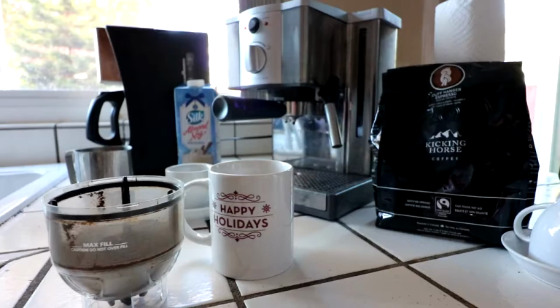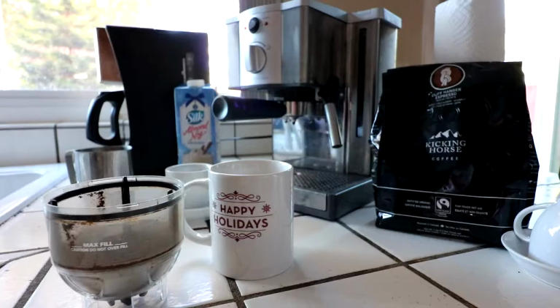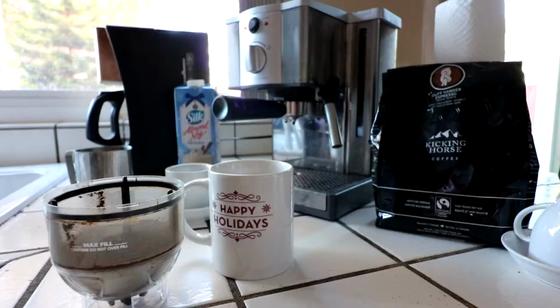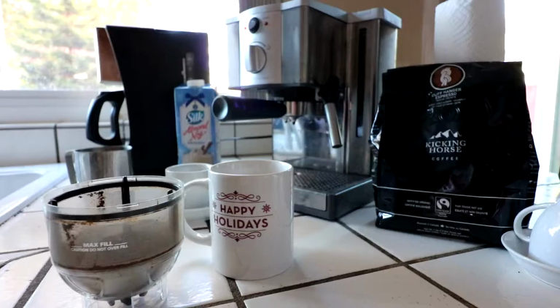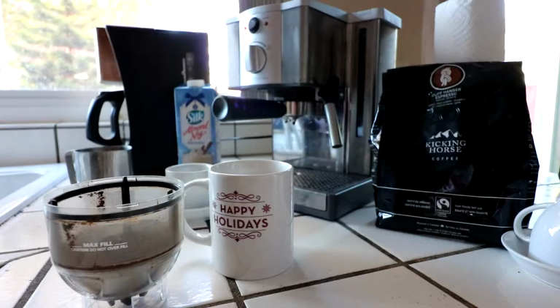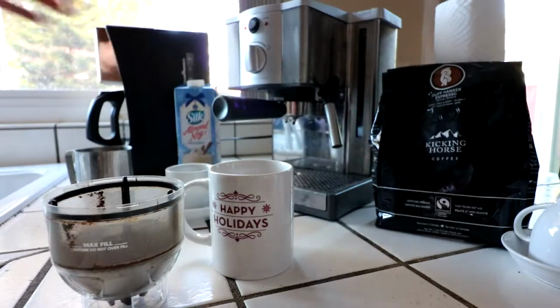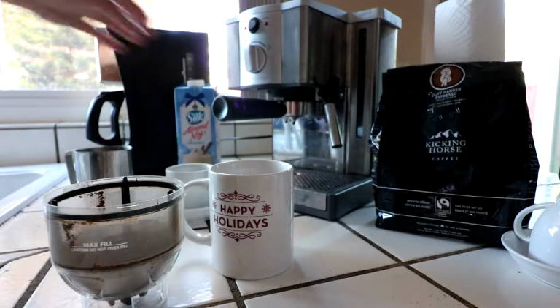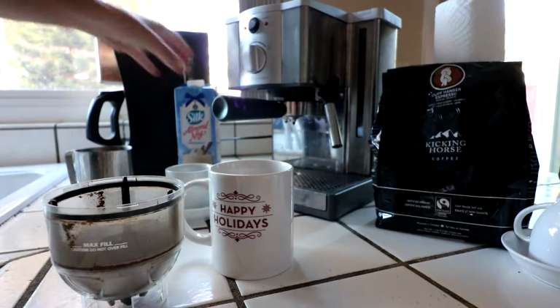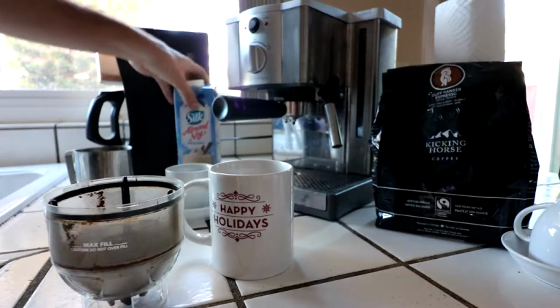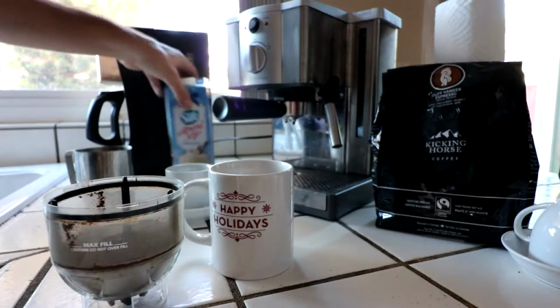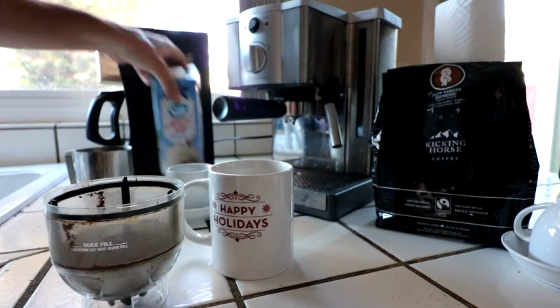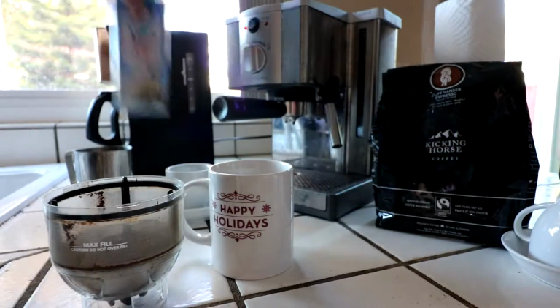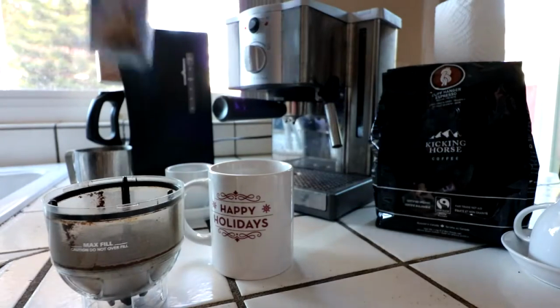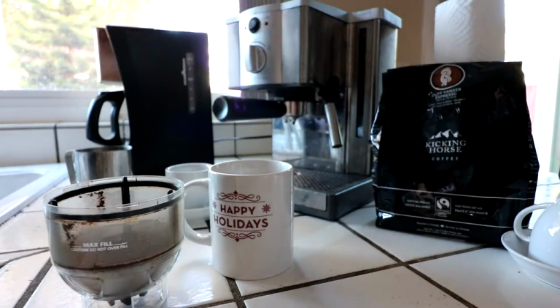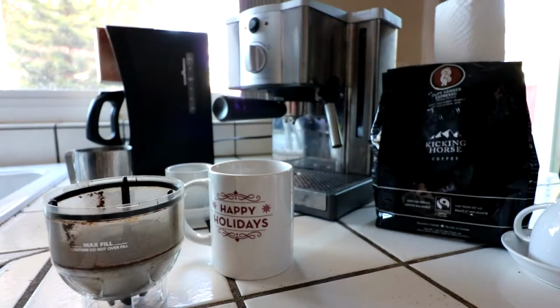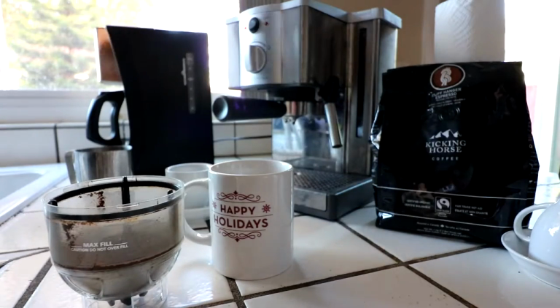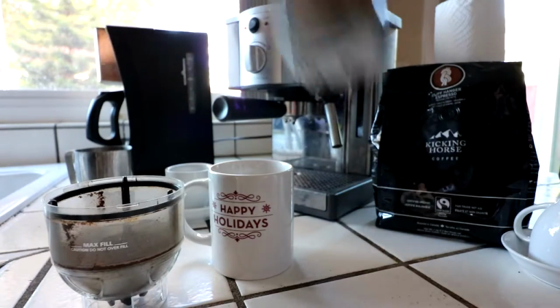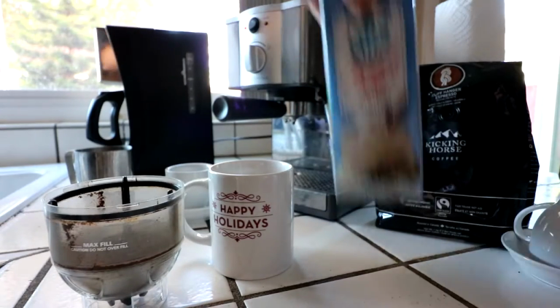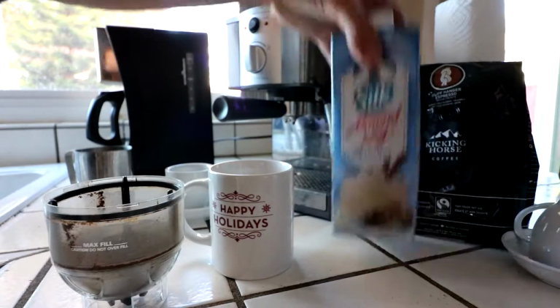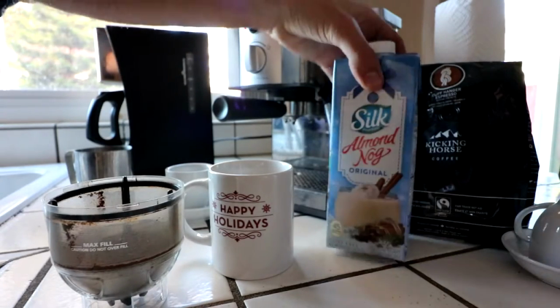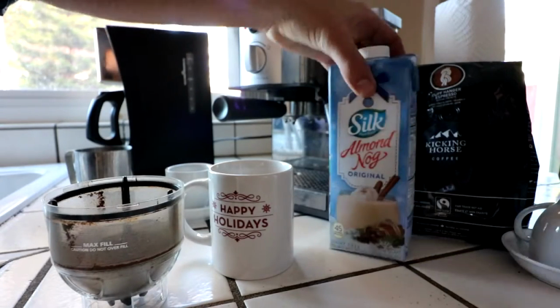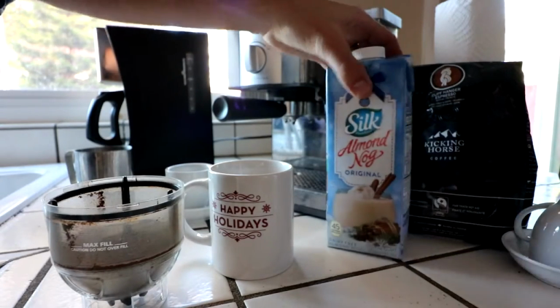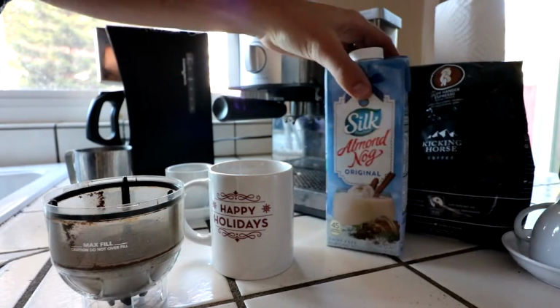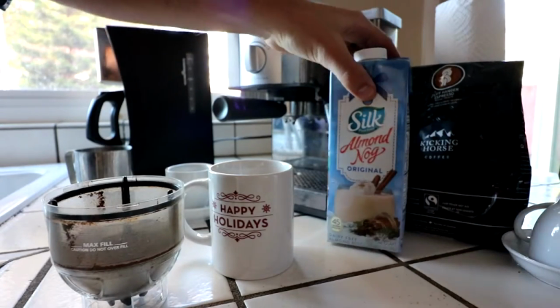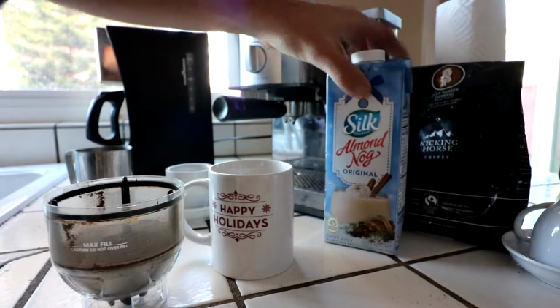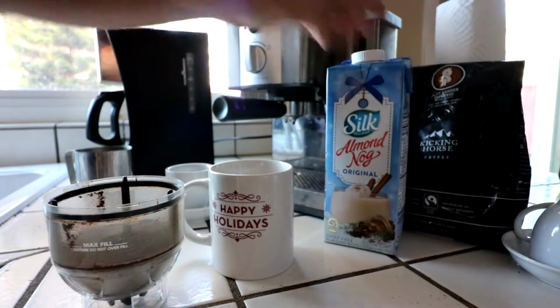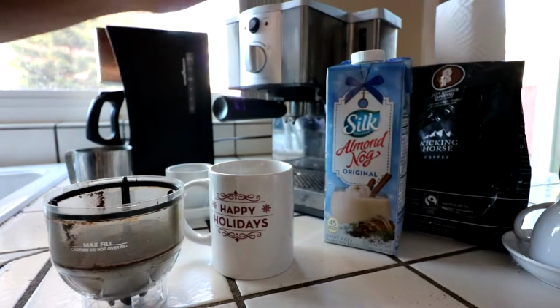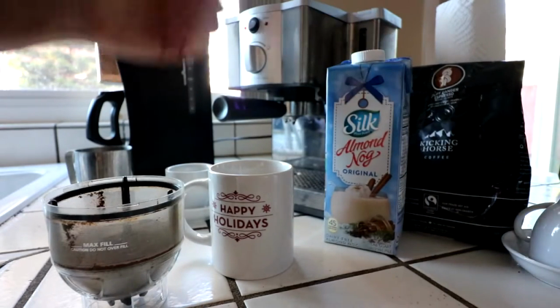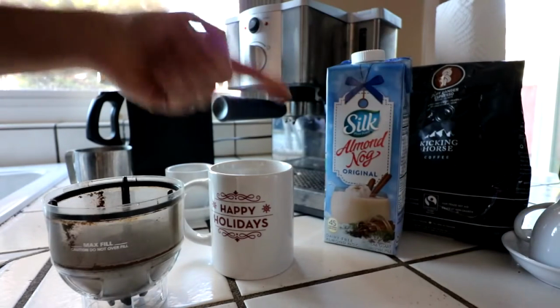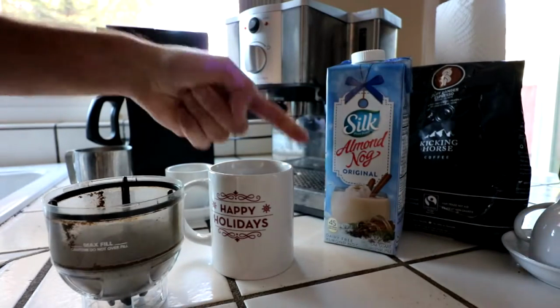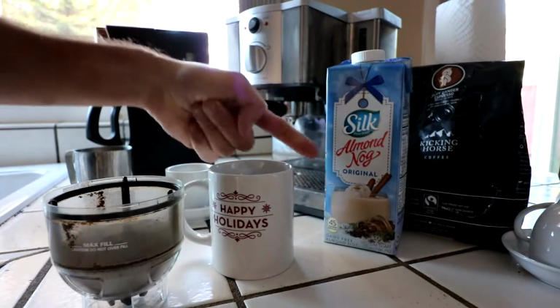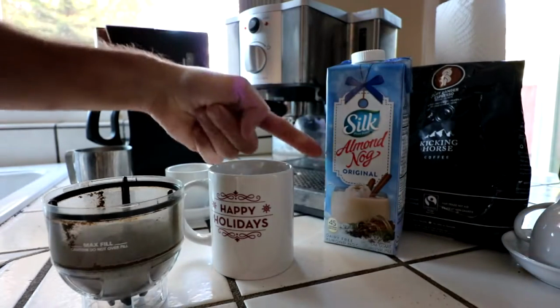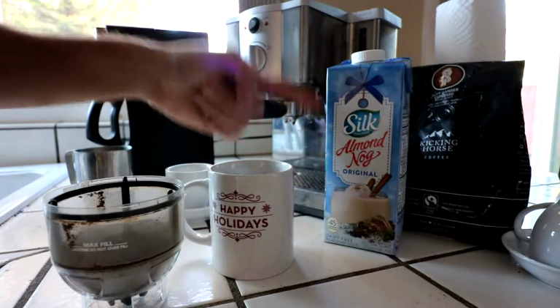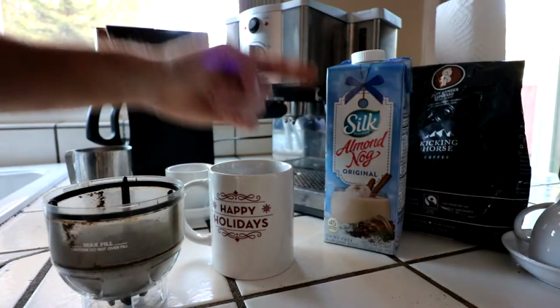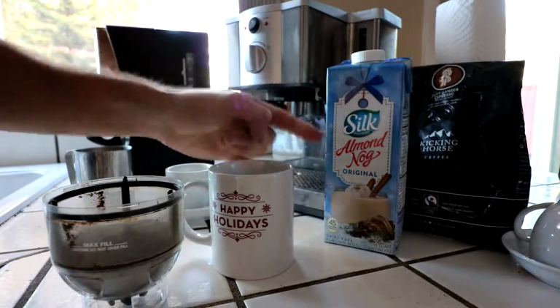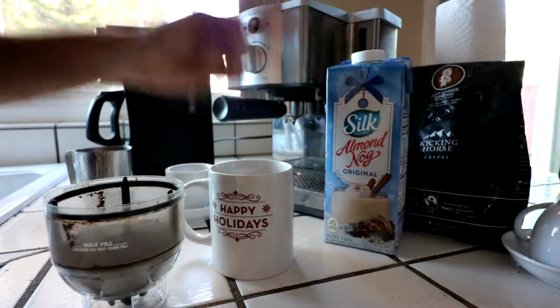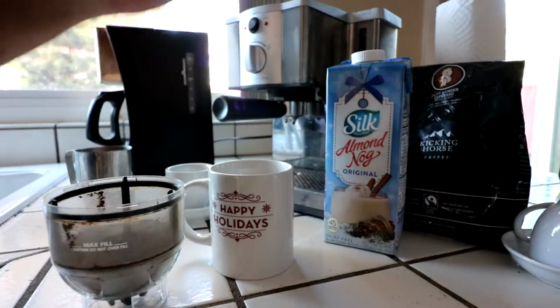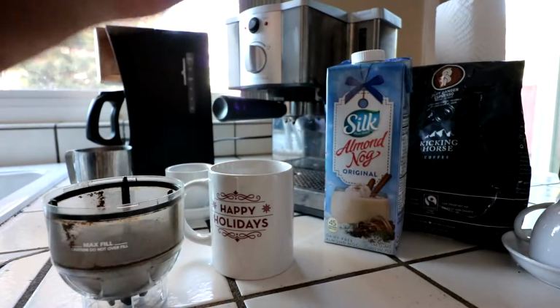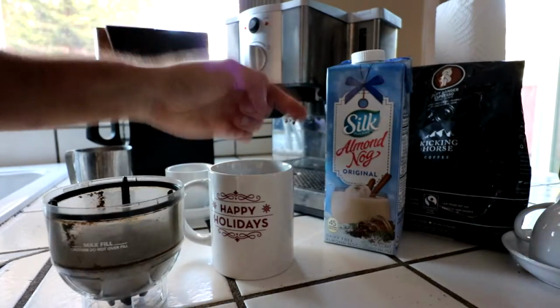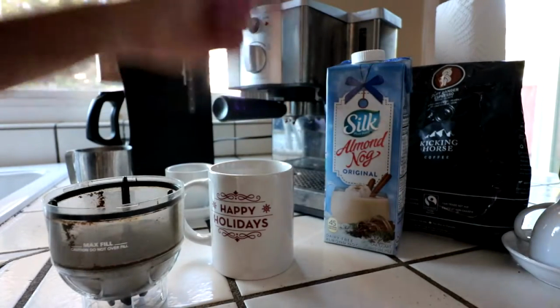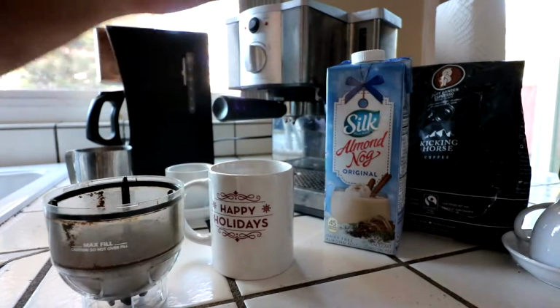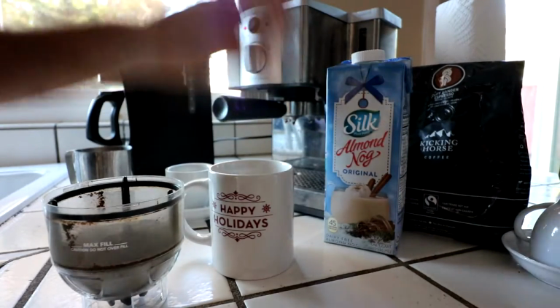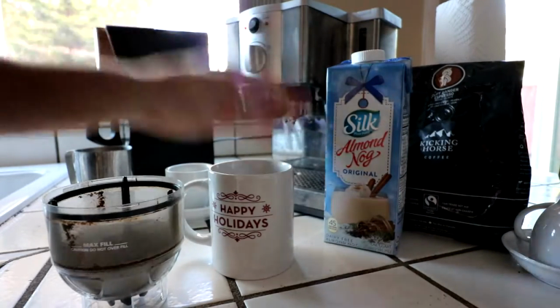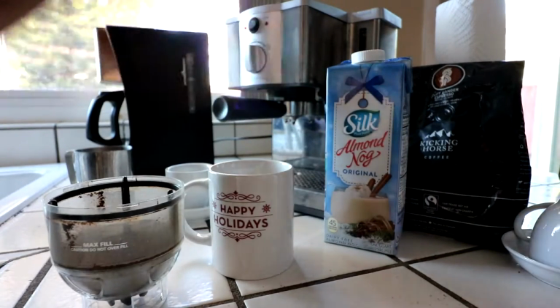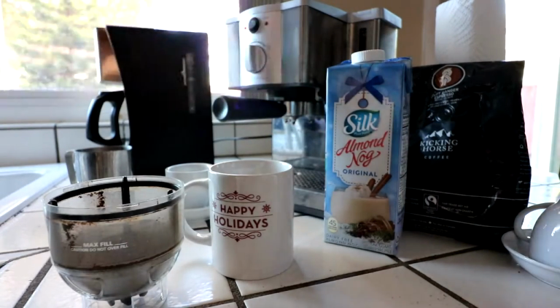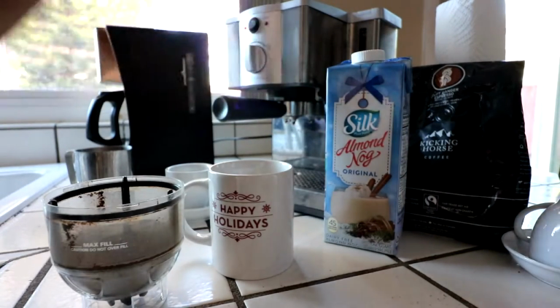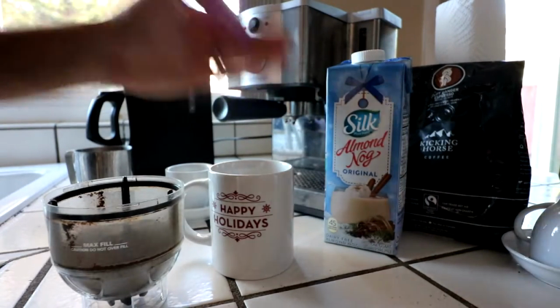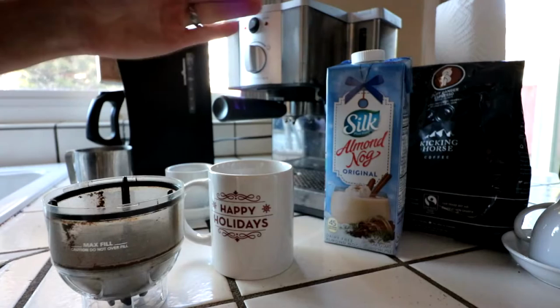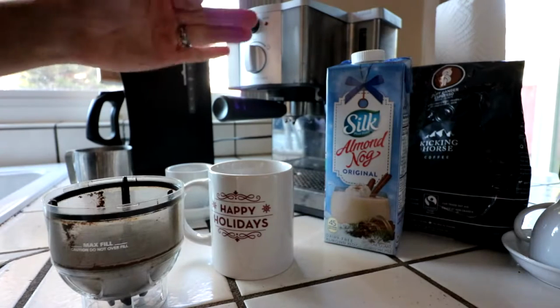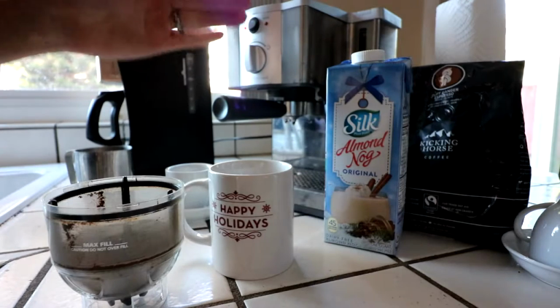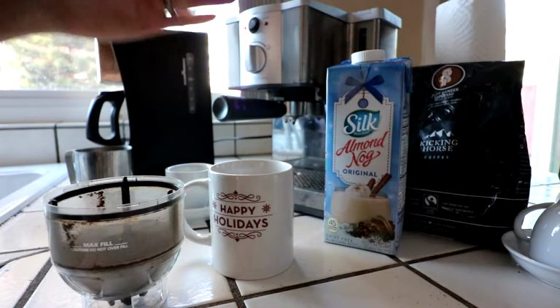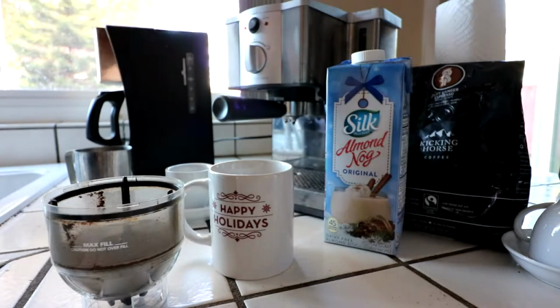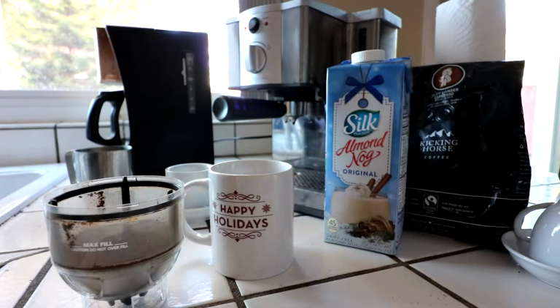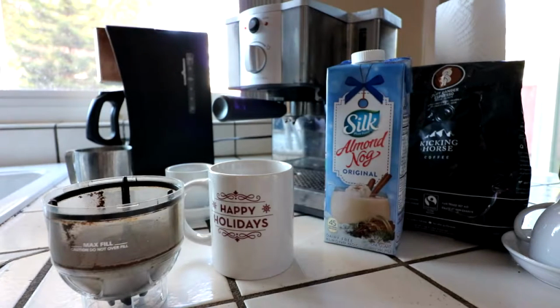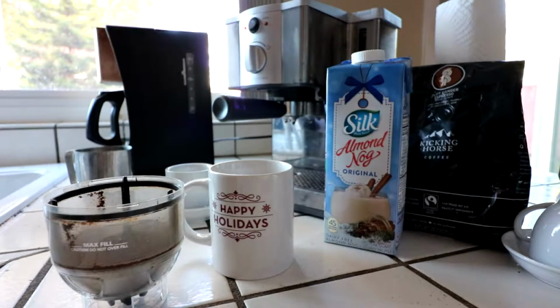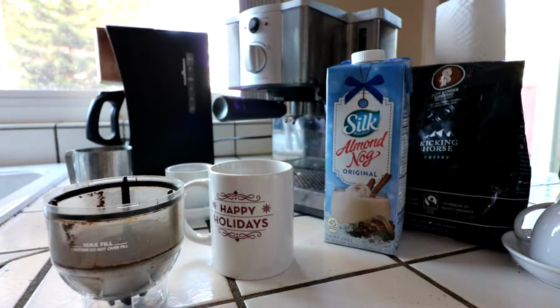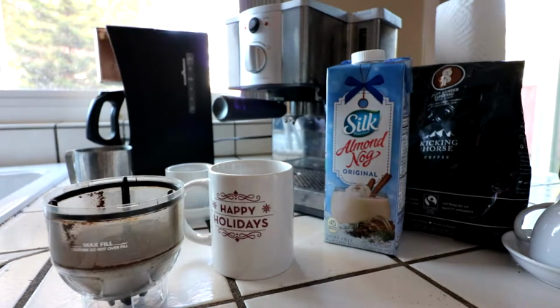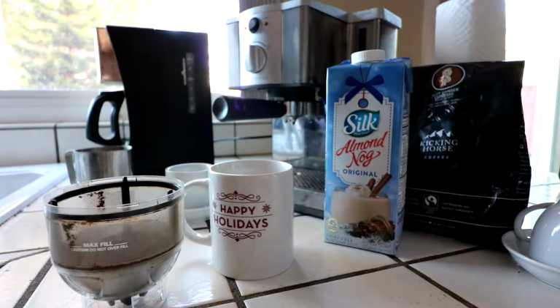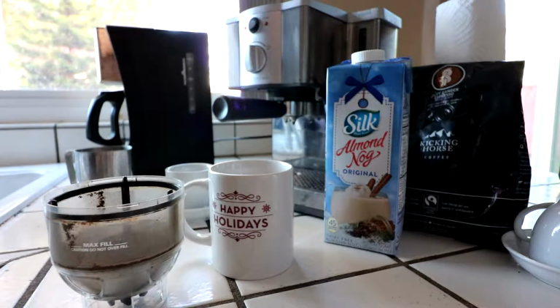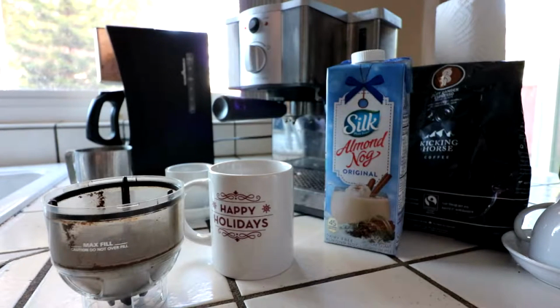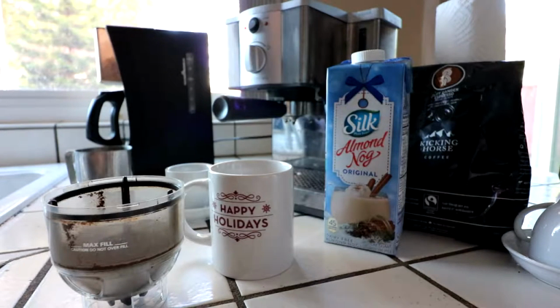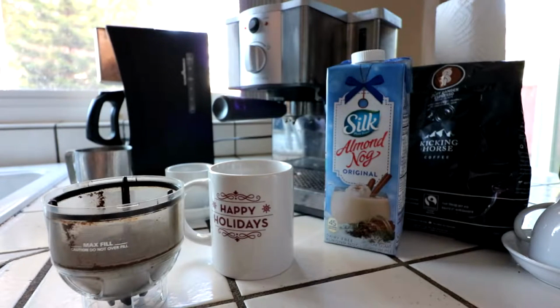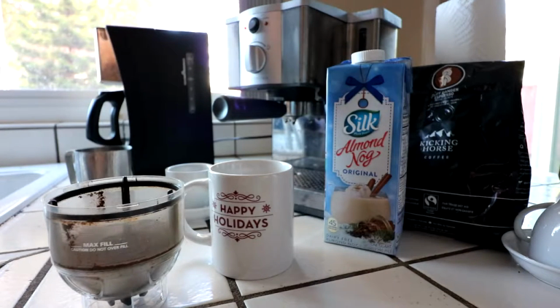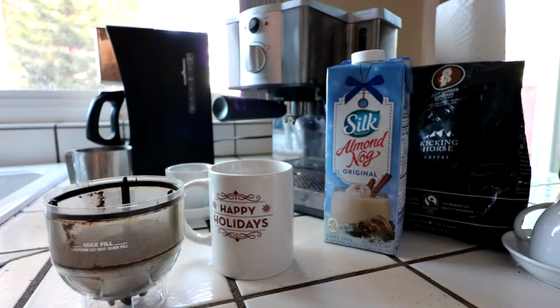What's up YouTube? Today we're going to make an almond milk eggnog latte, and it's fairly simple.